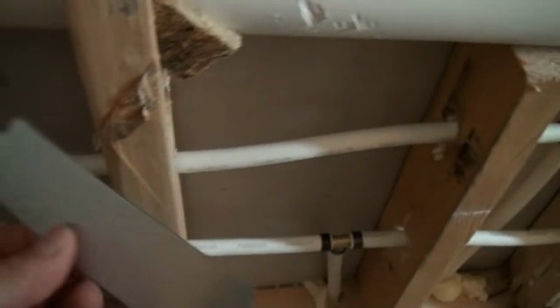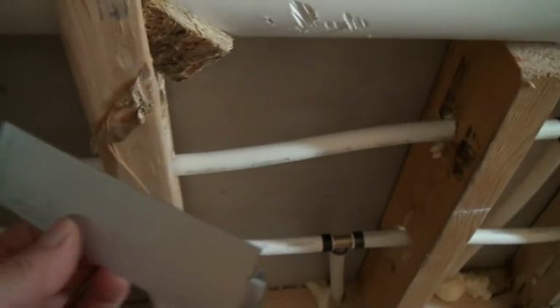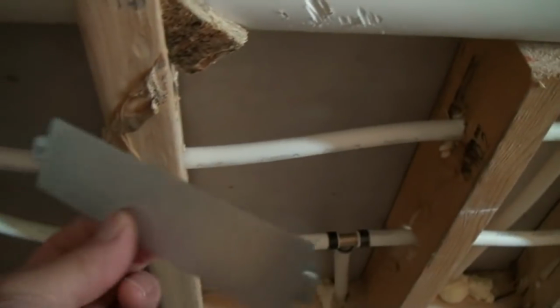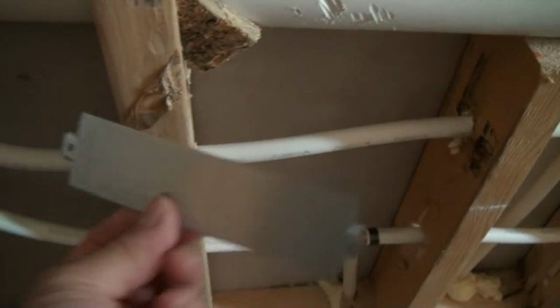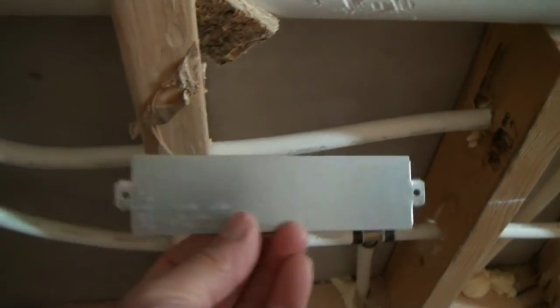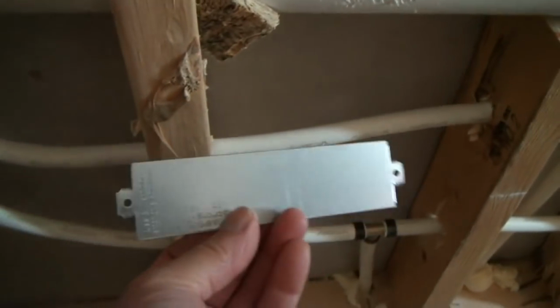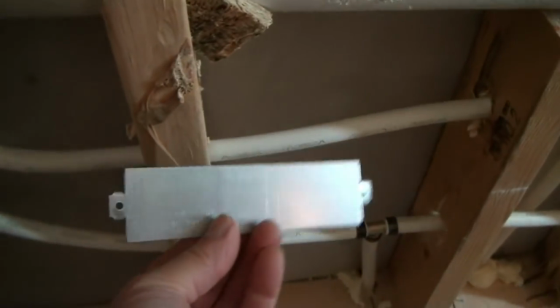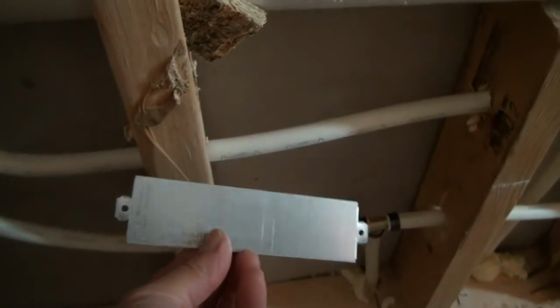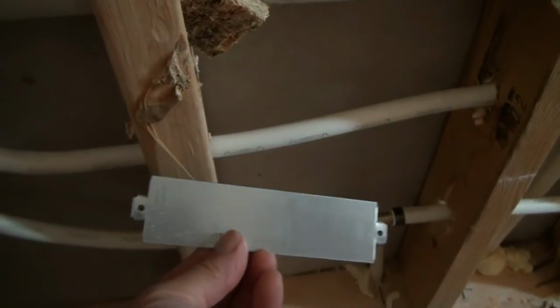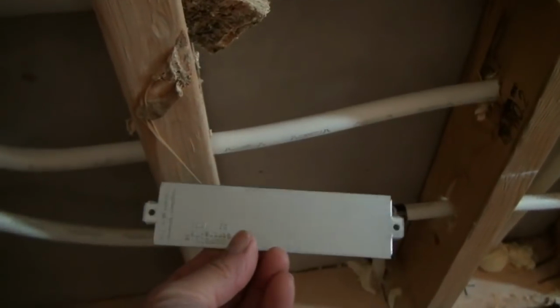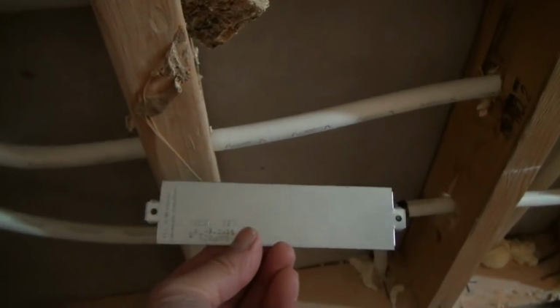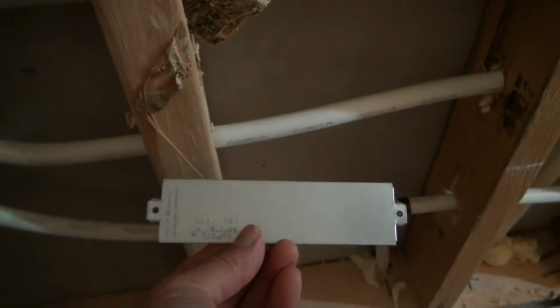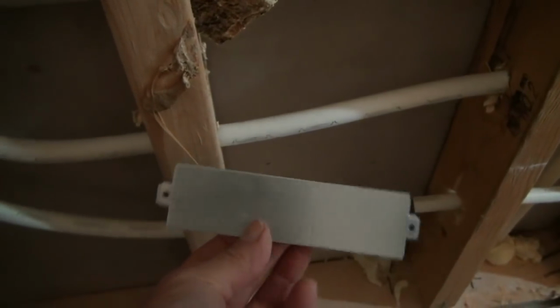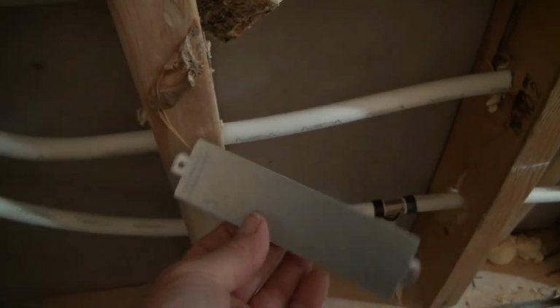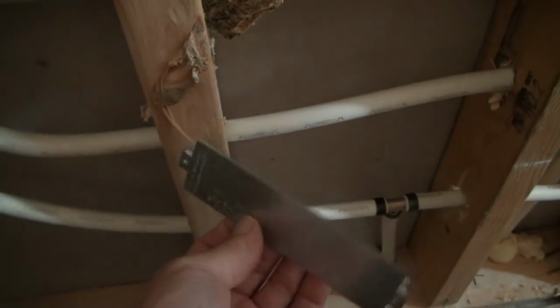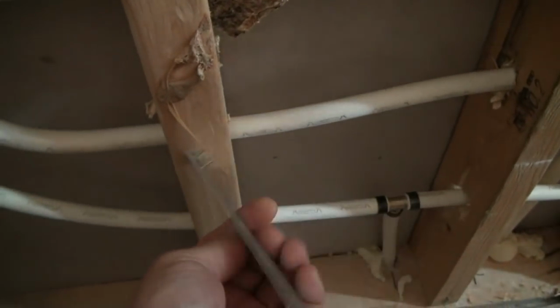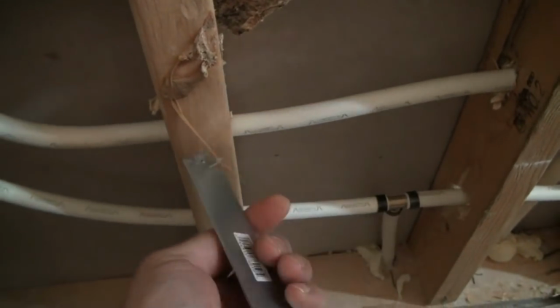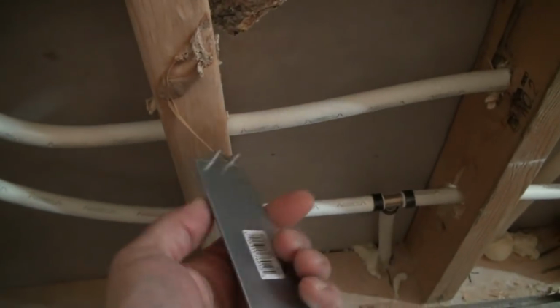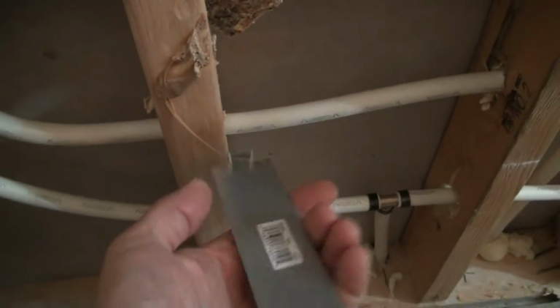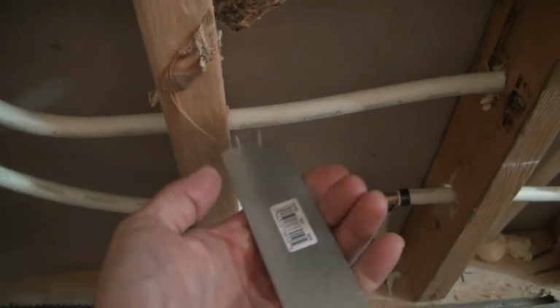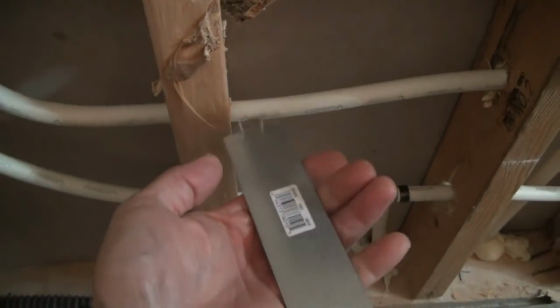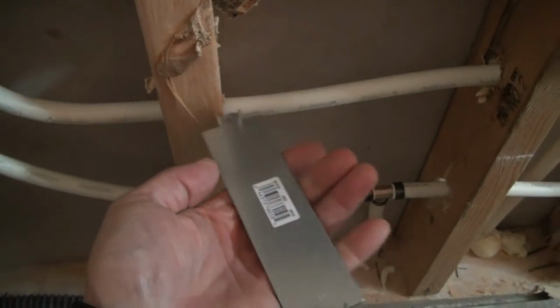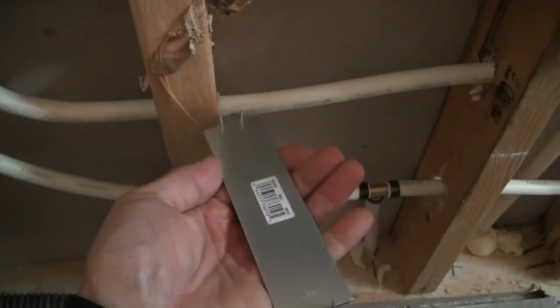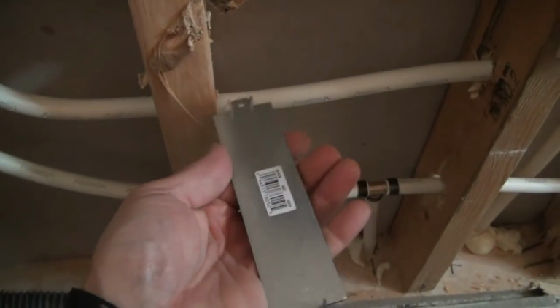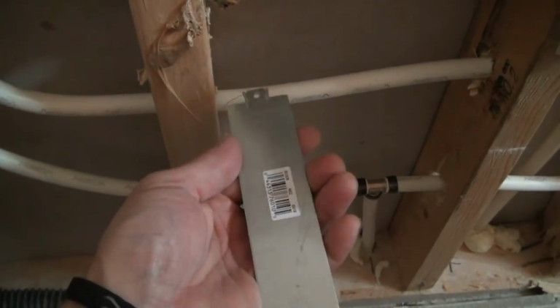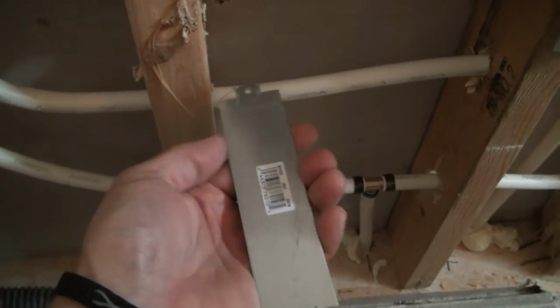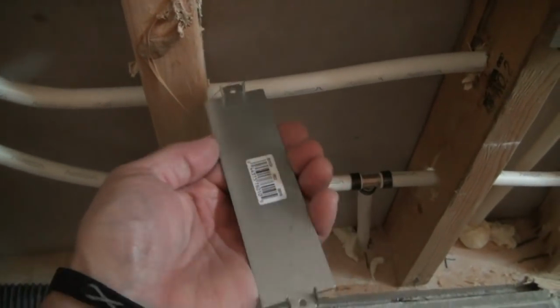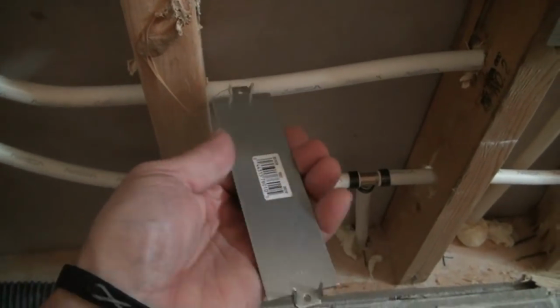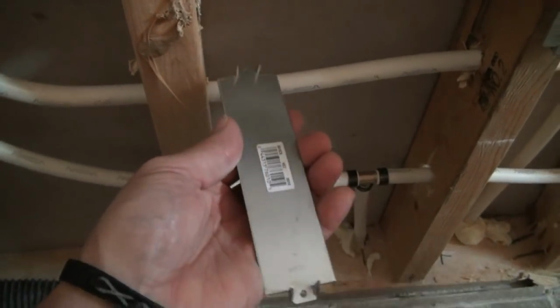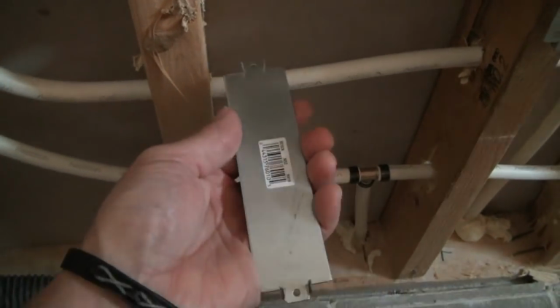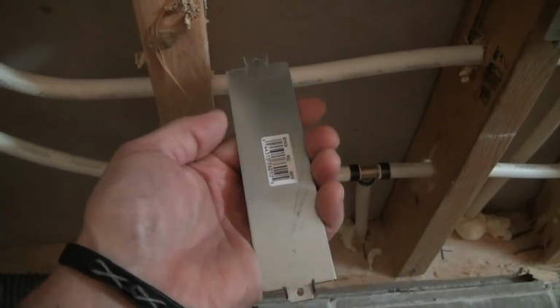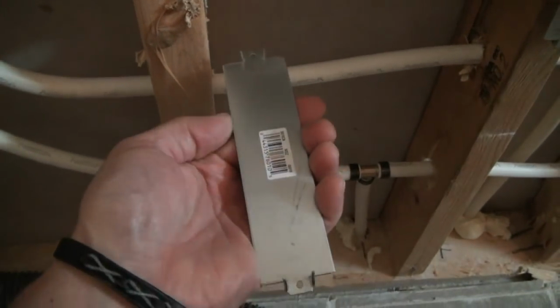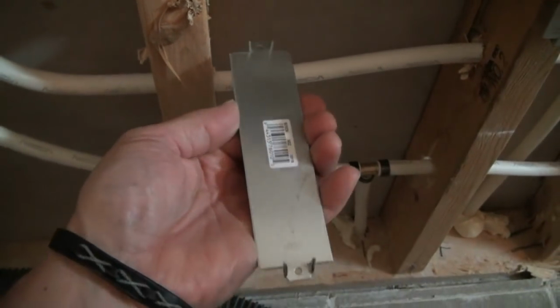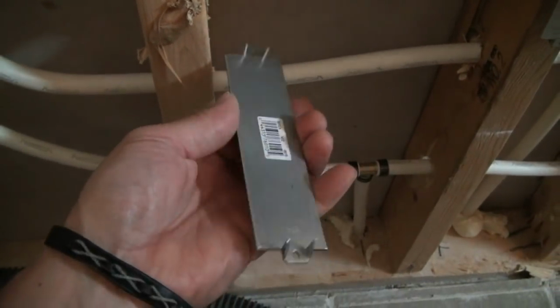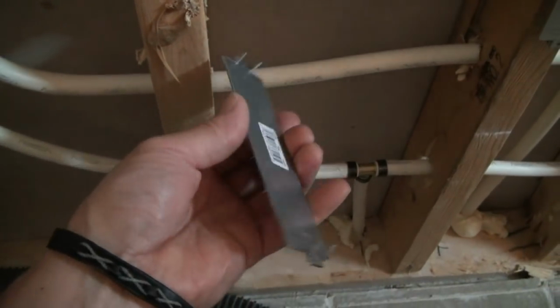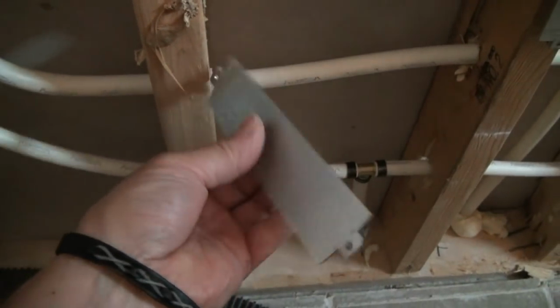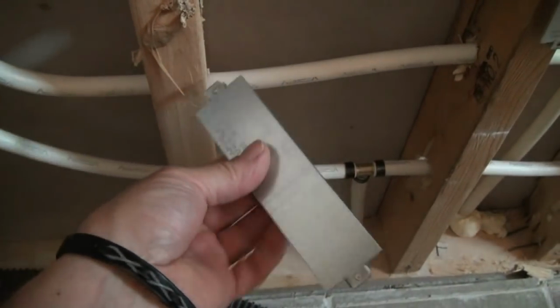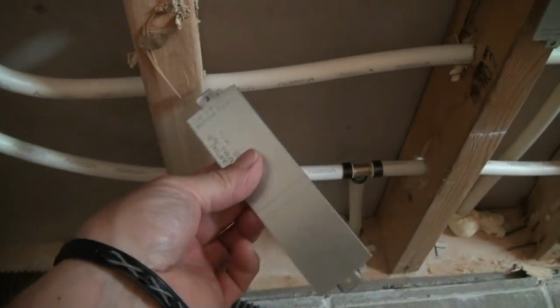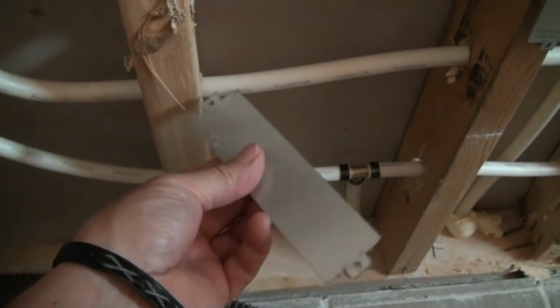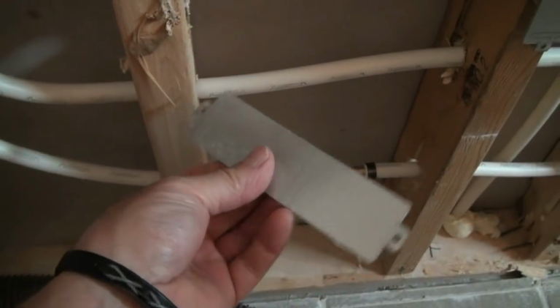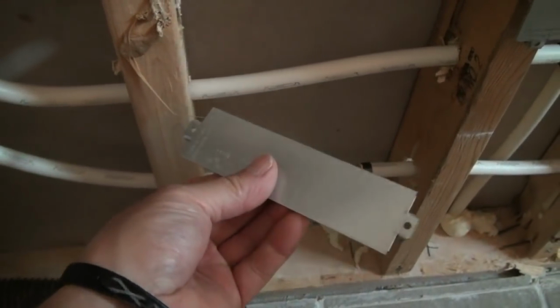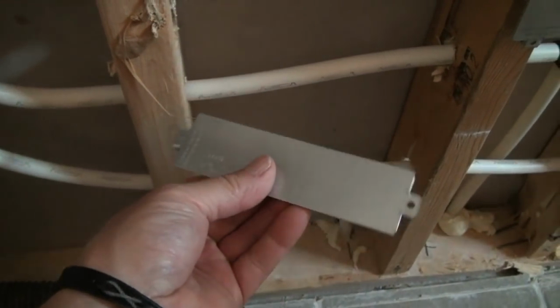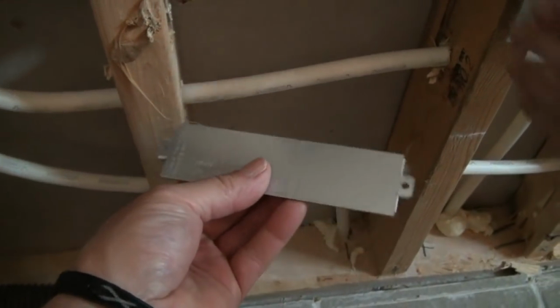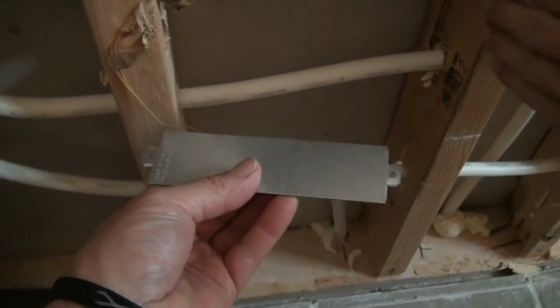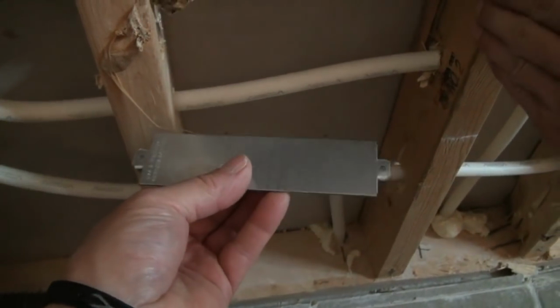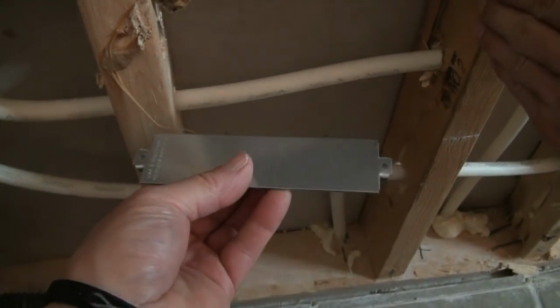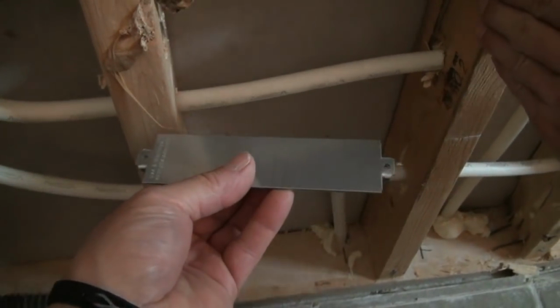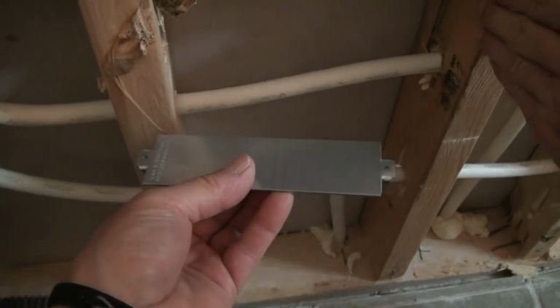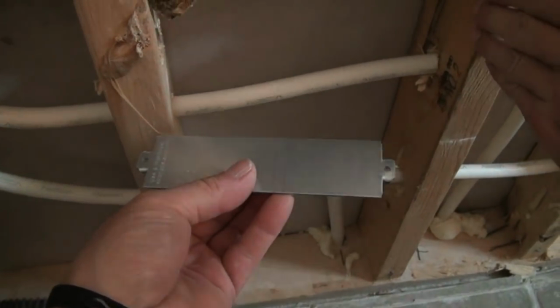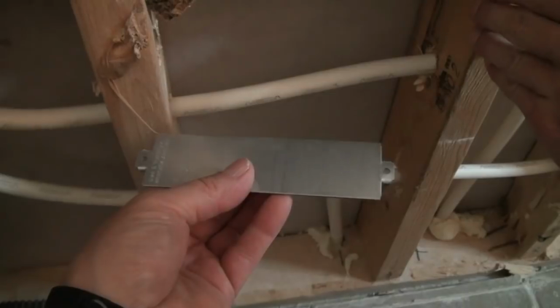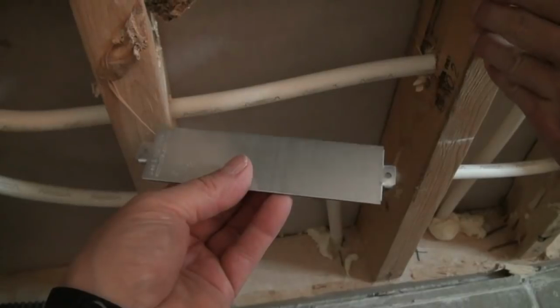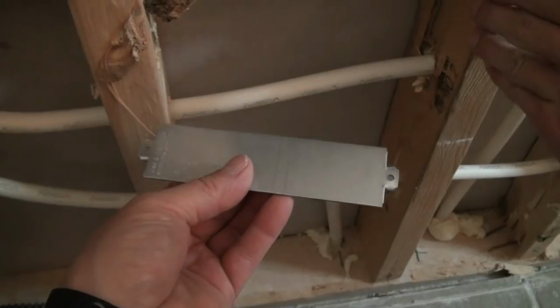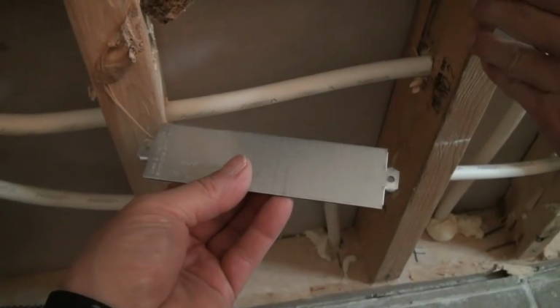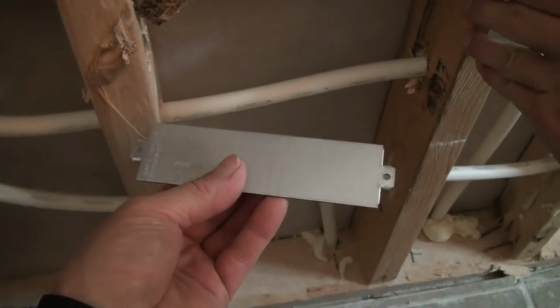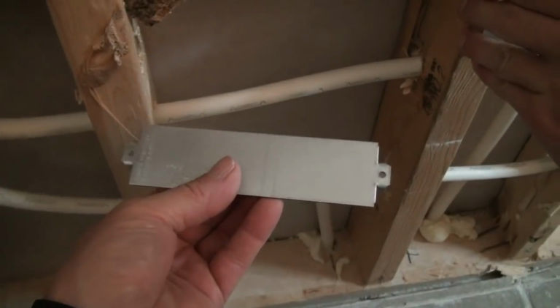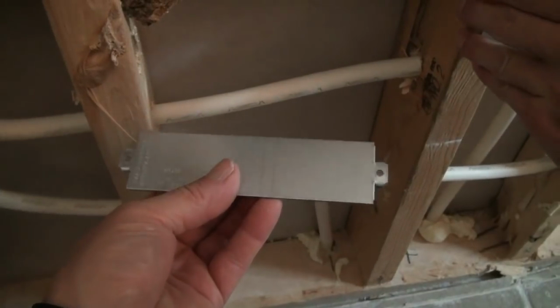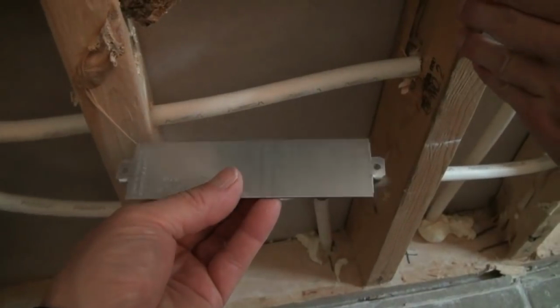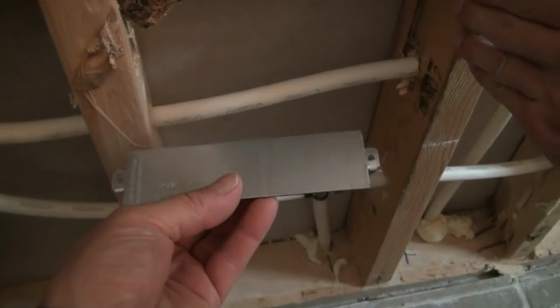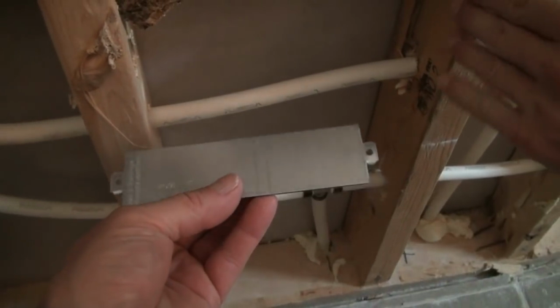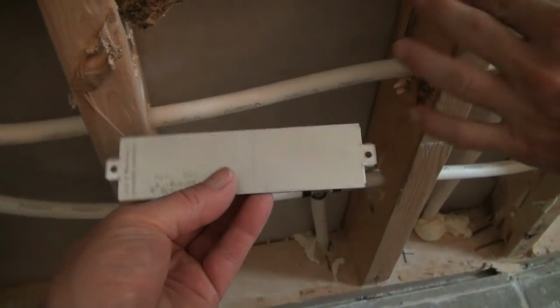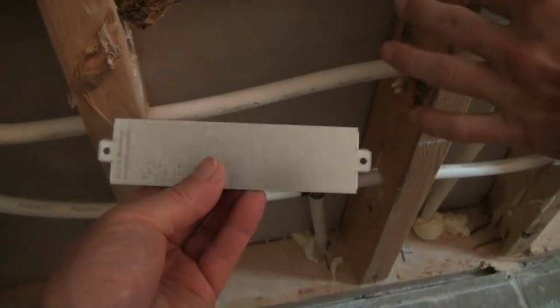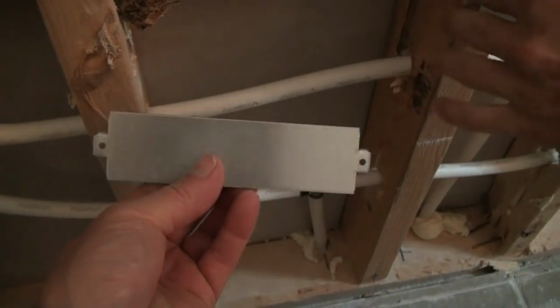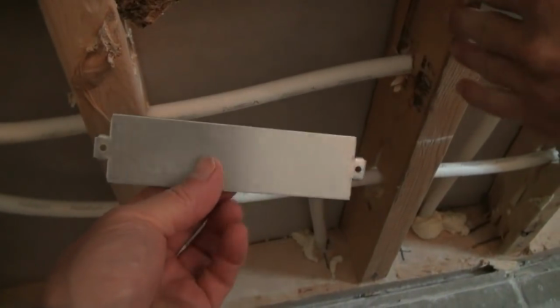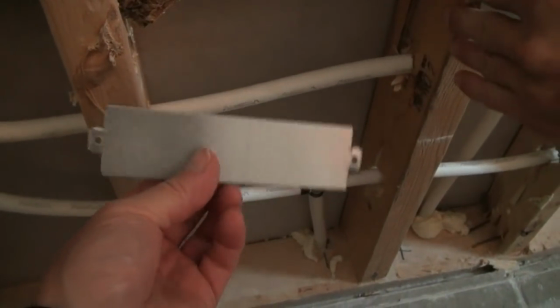These are plumbing plates — they can be found in the plumbing aisle in most stores, or you can find them in the decking department at Home Depot.